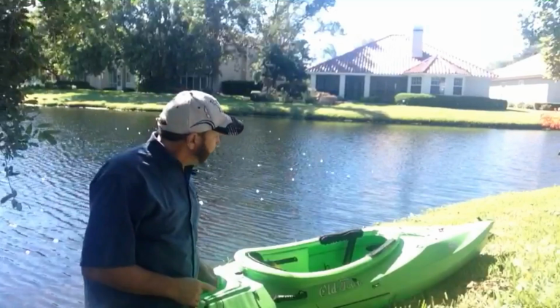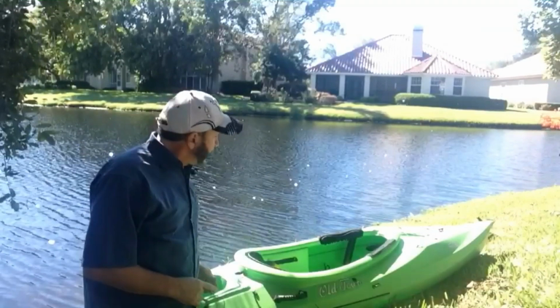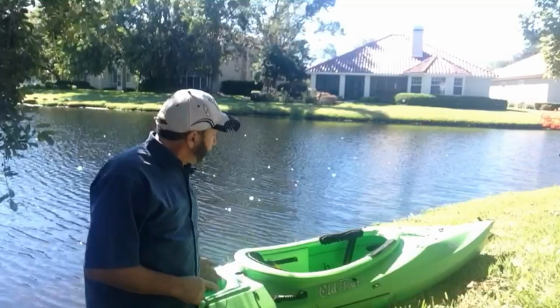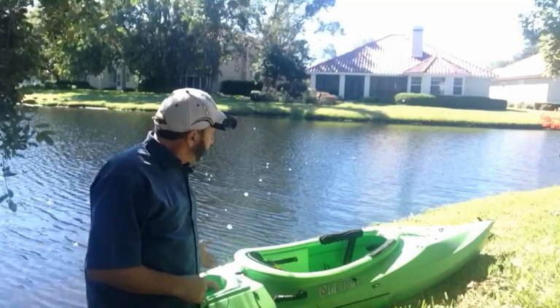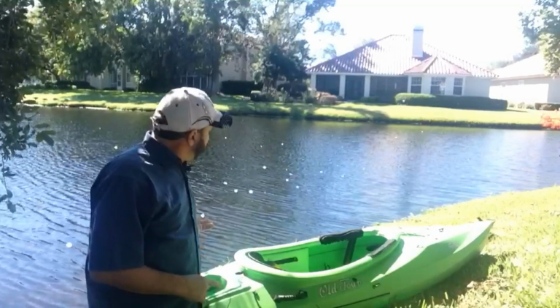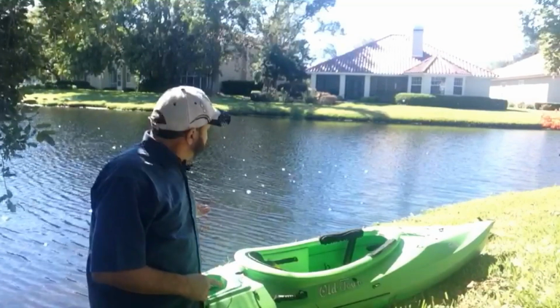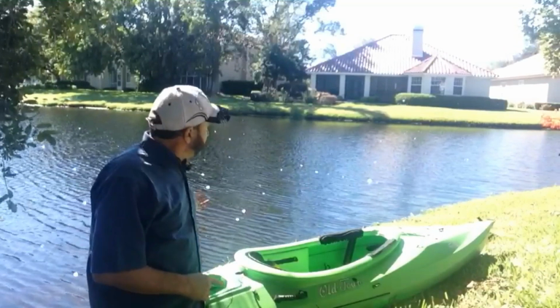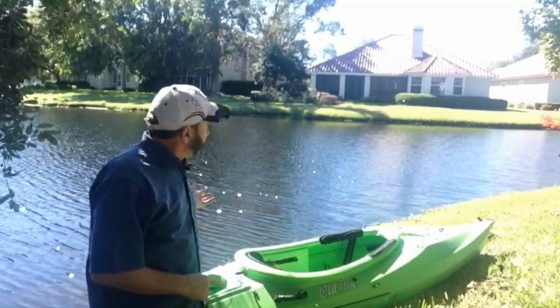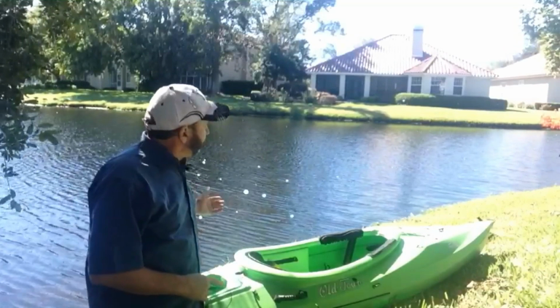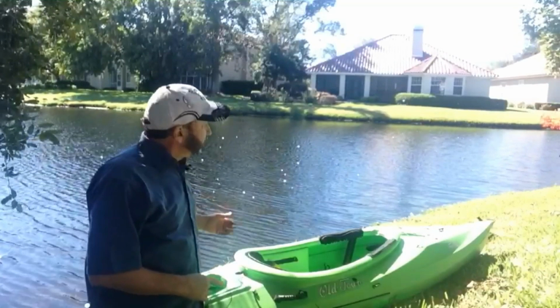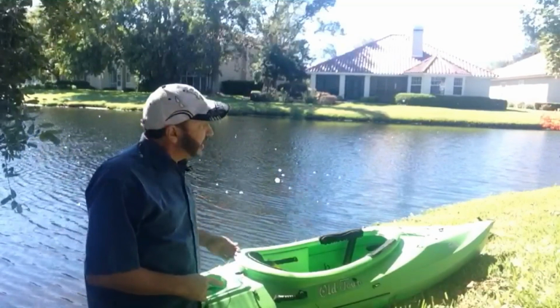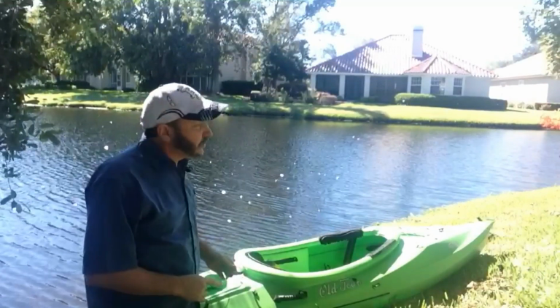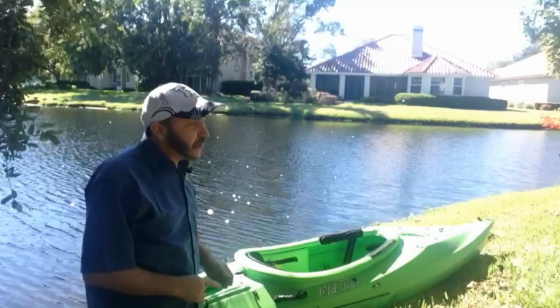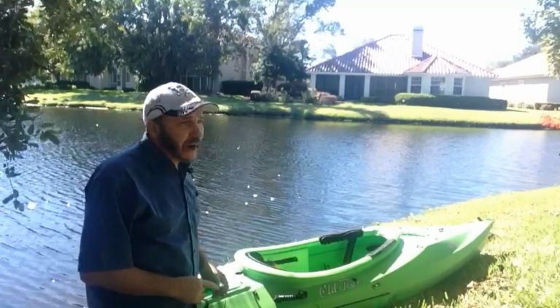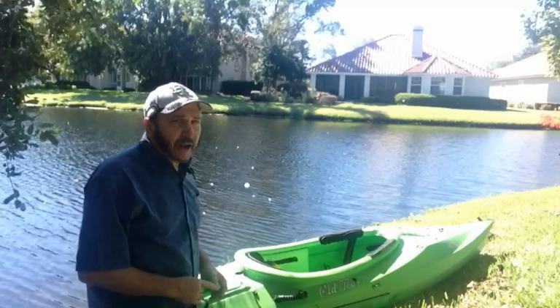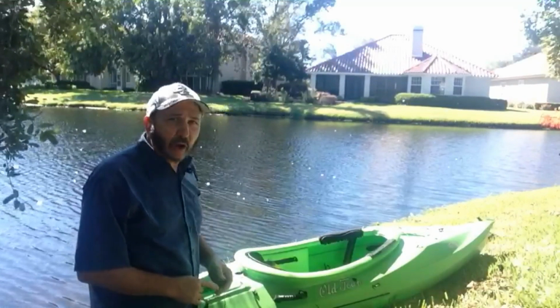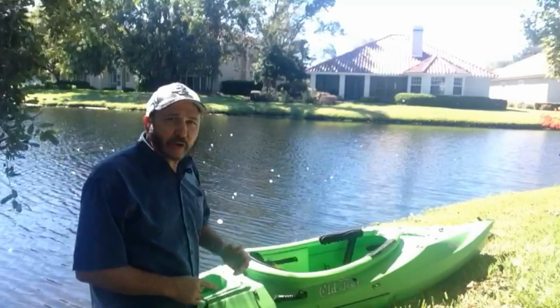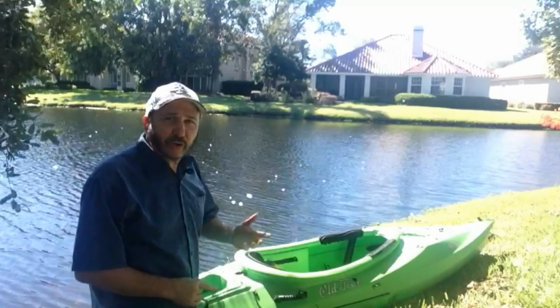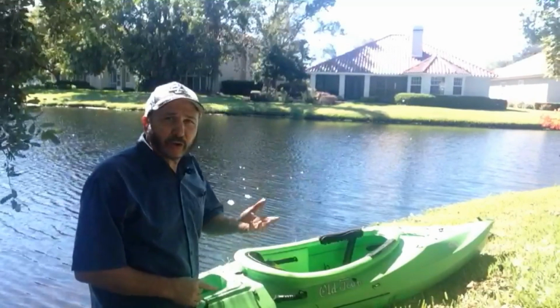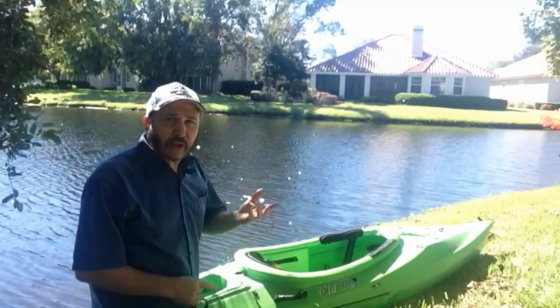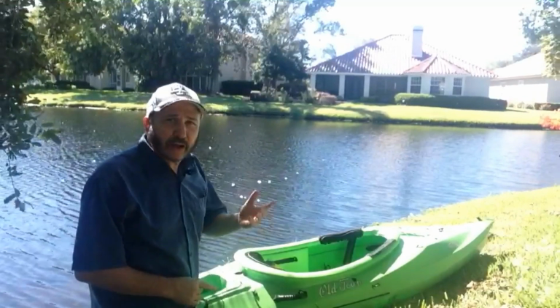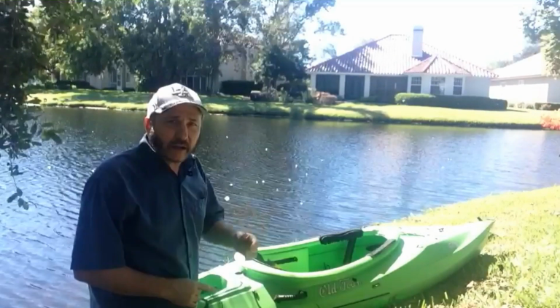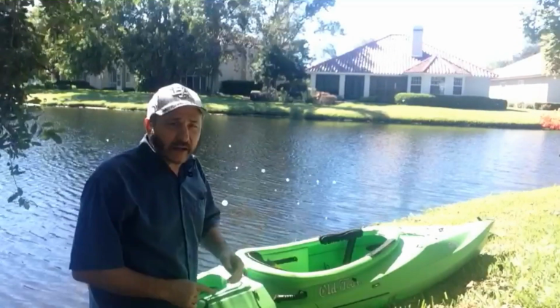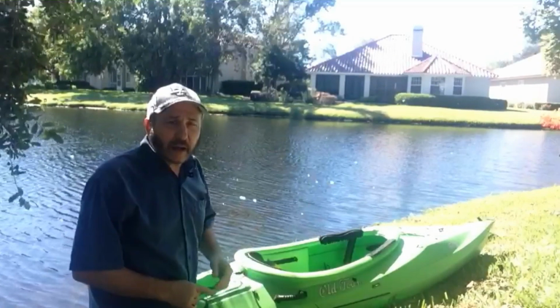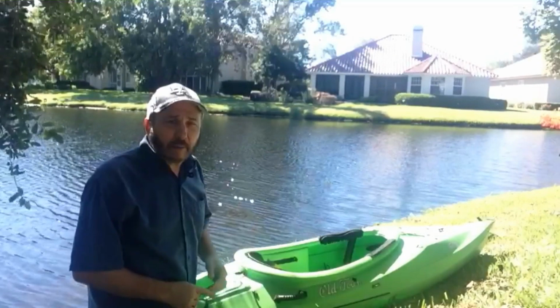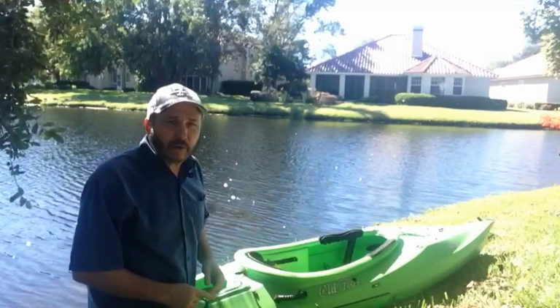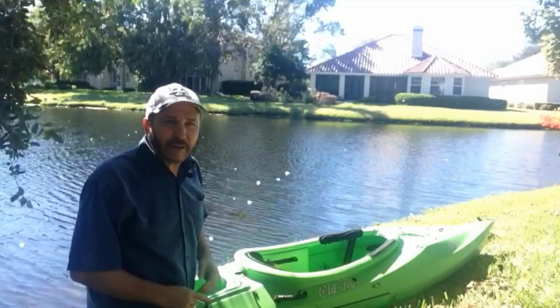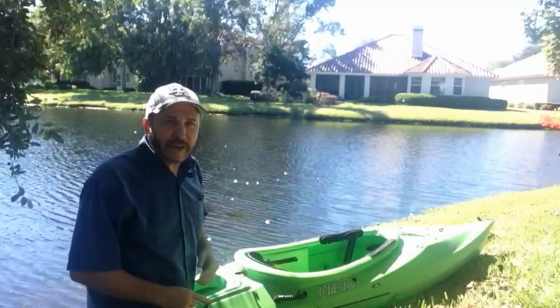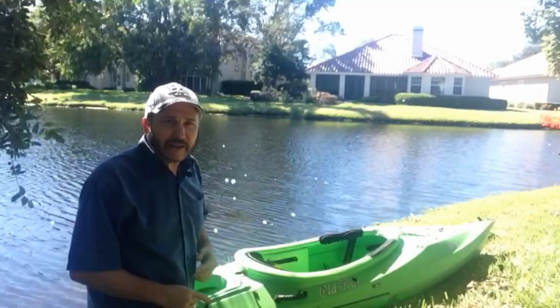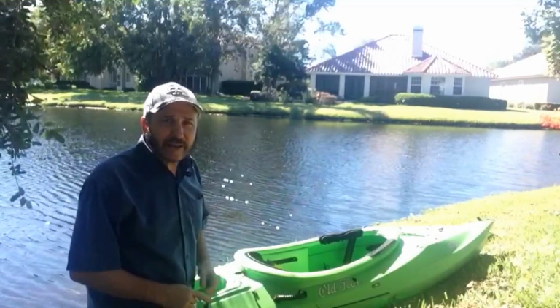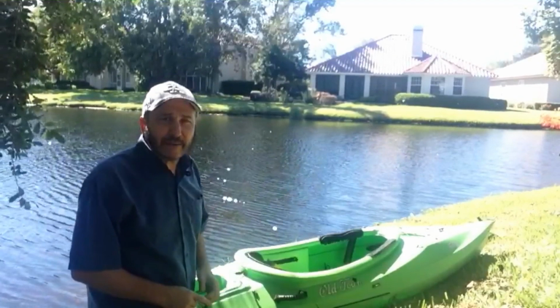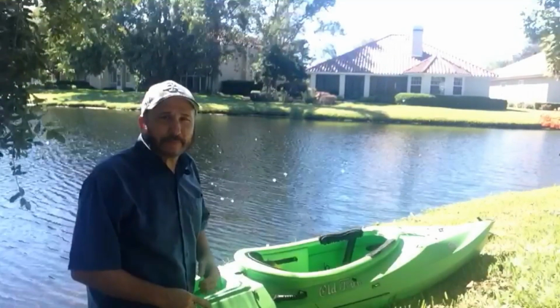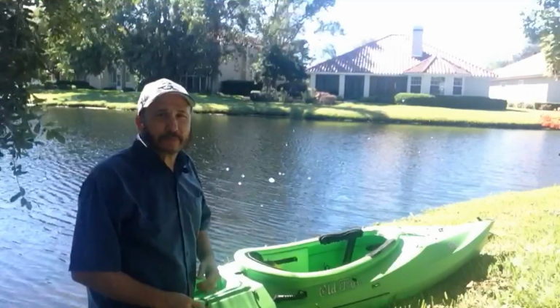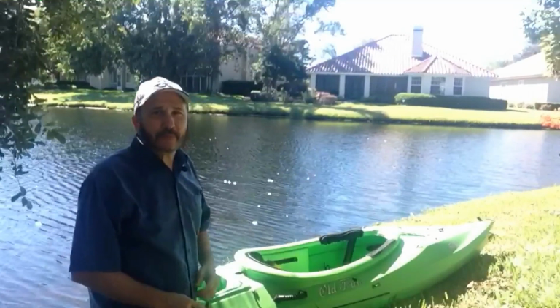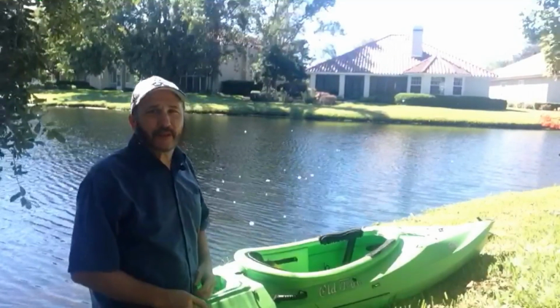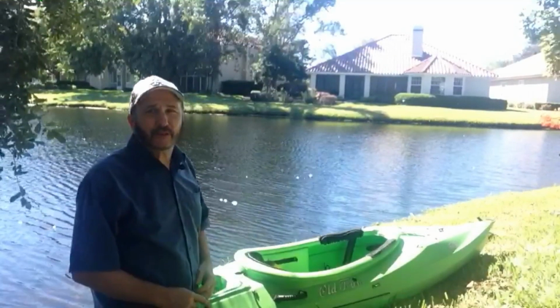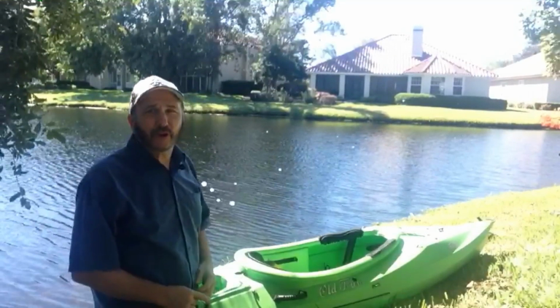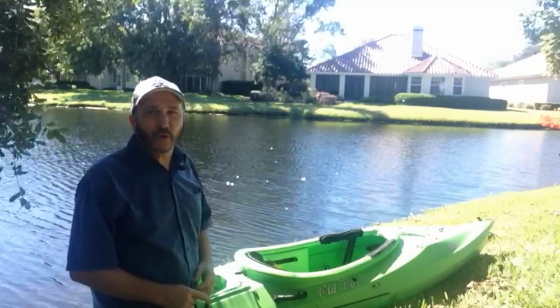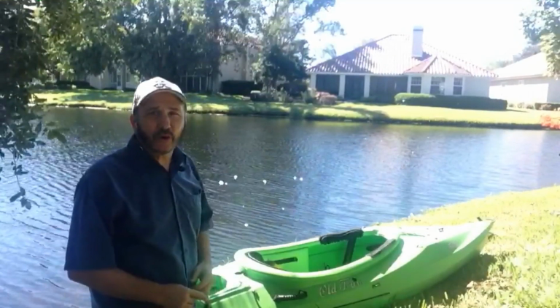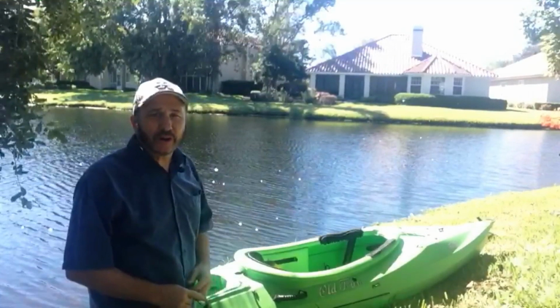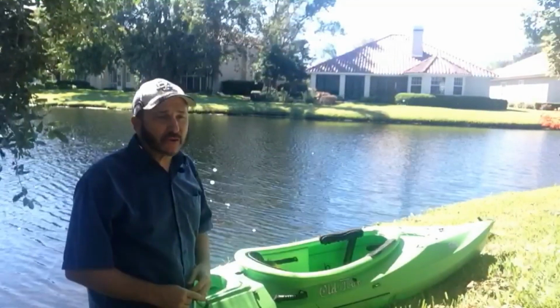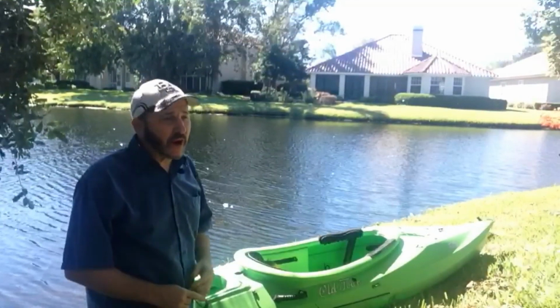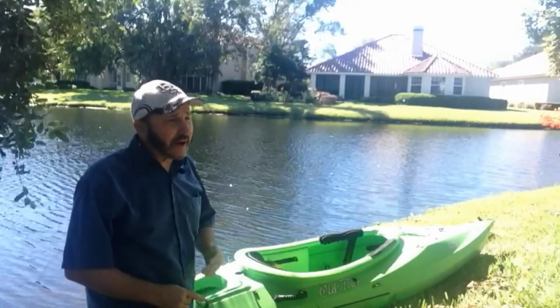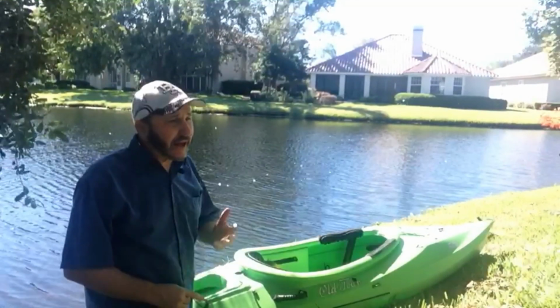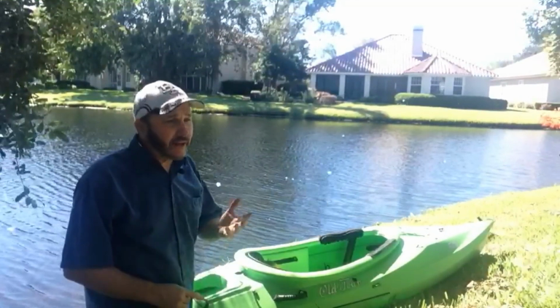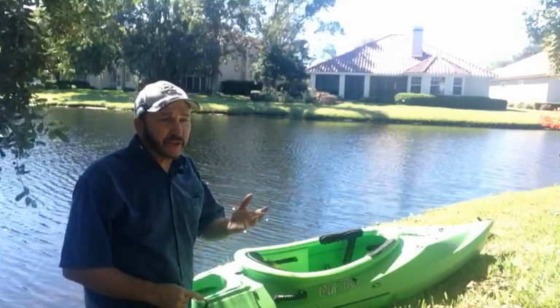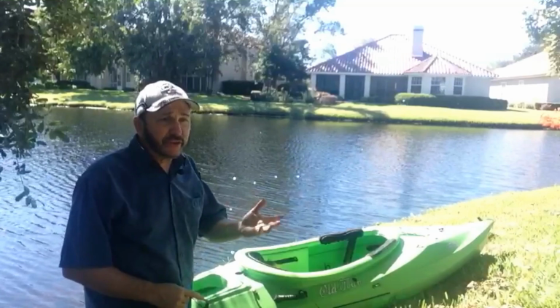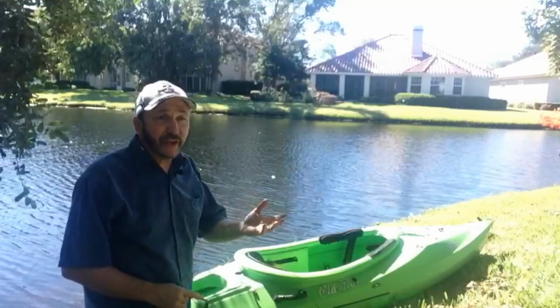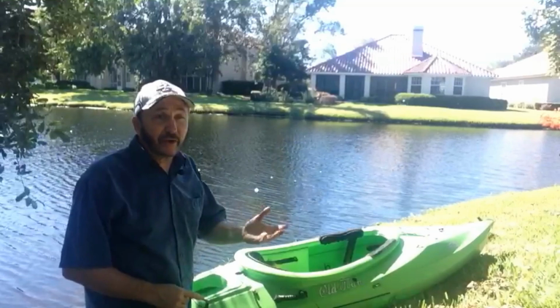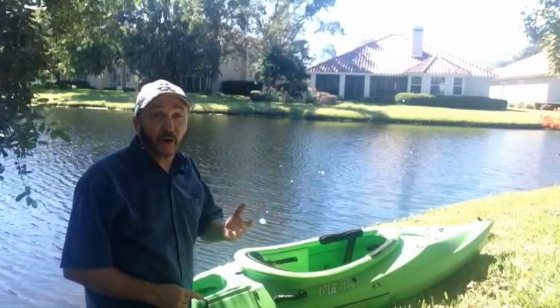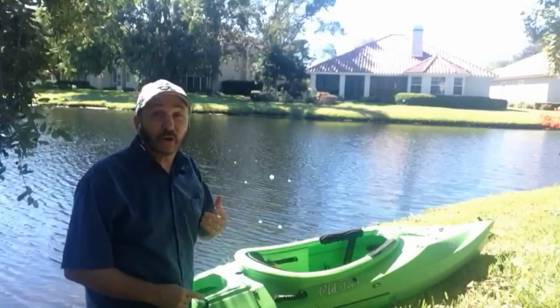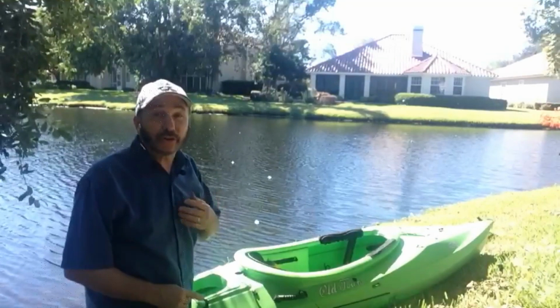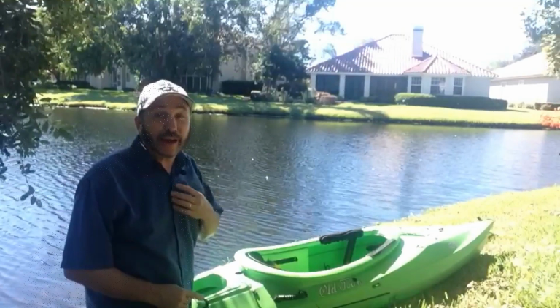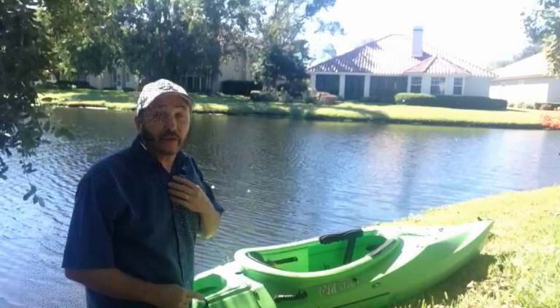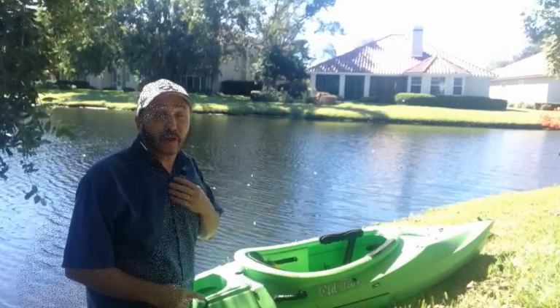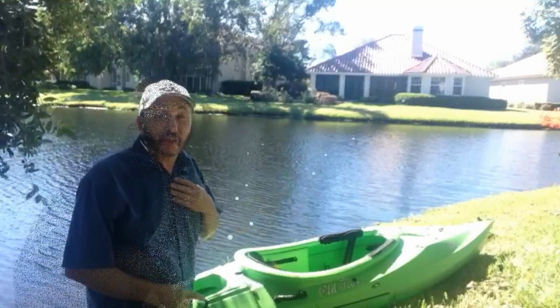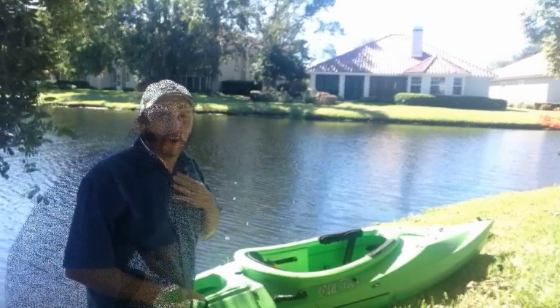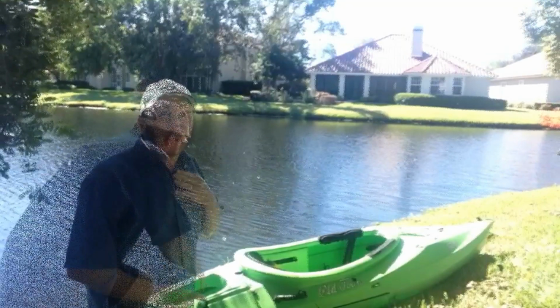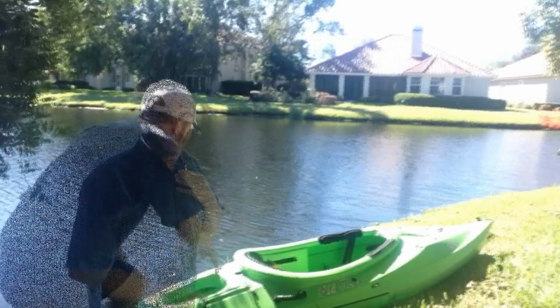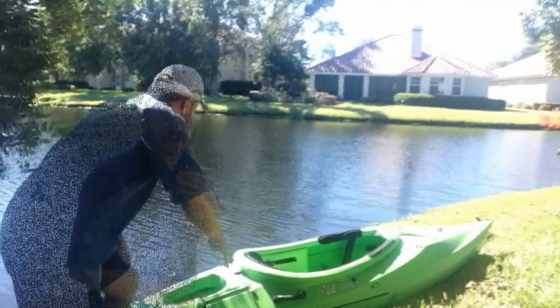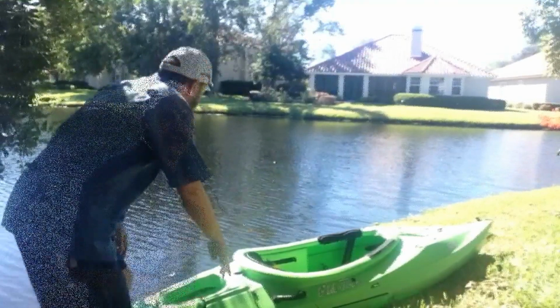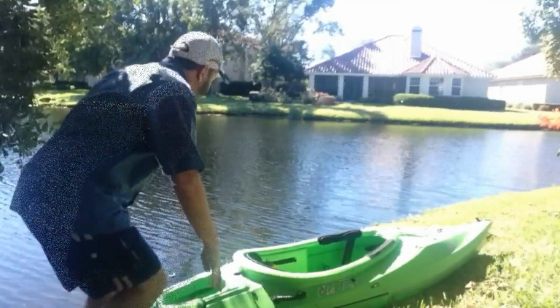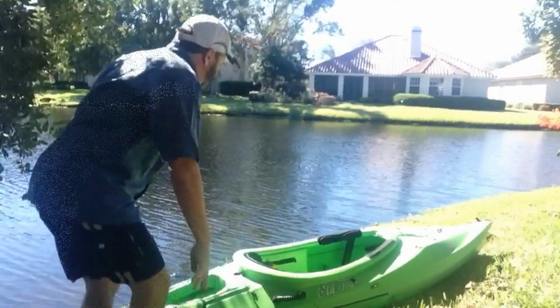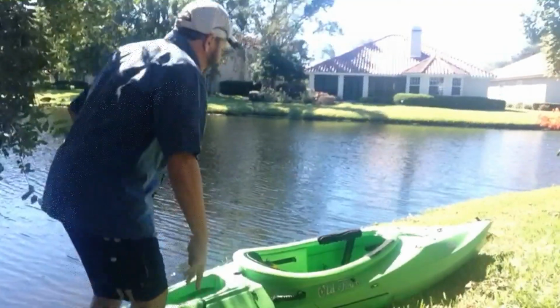I'm going to do a little test right here. It's only a couple feet deep, so we're going to try it out. It's not rehearsed — I really don't know what's going to happen.